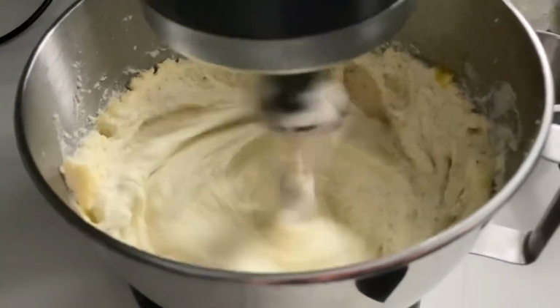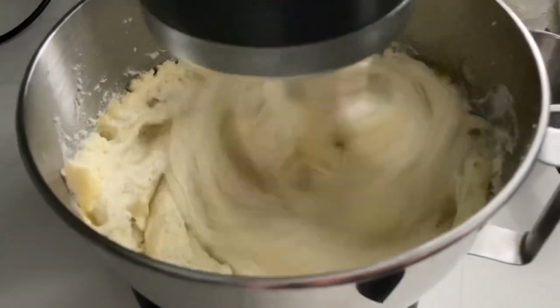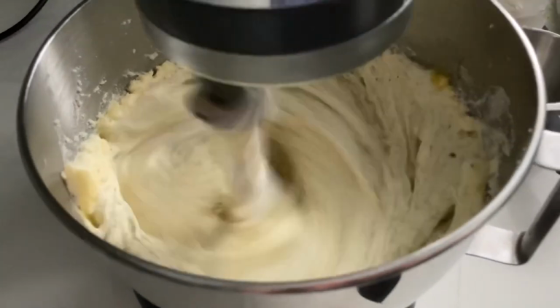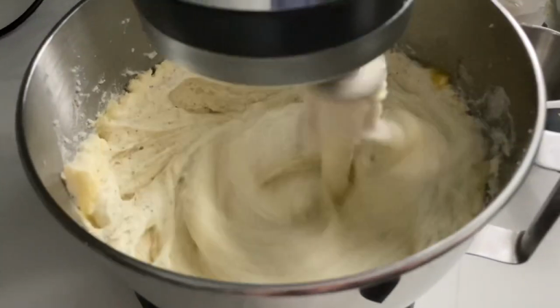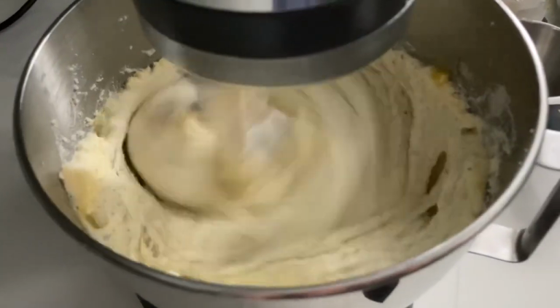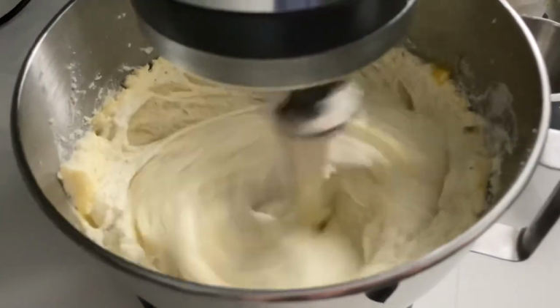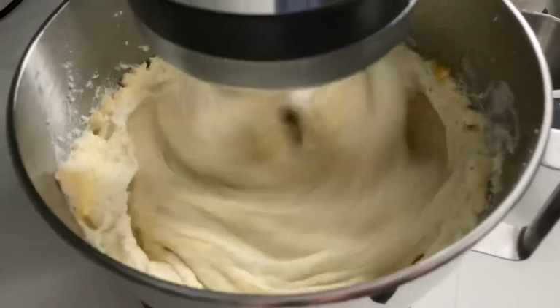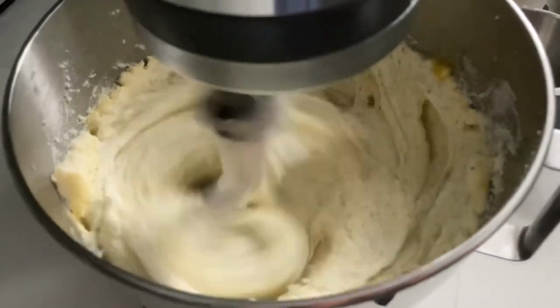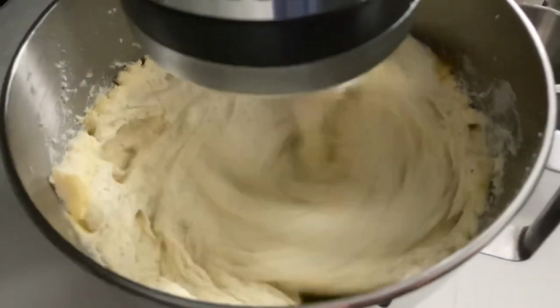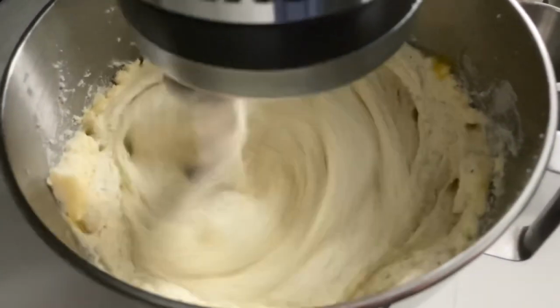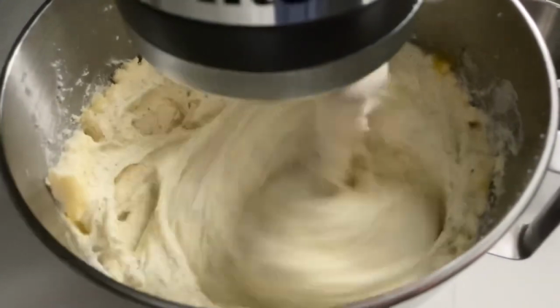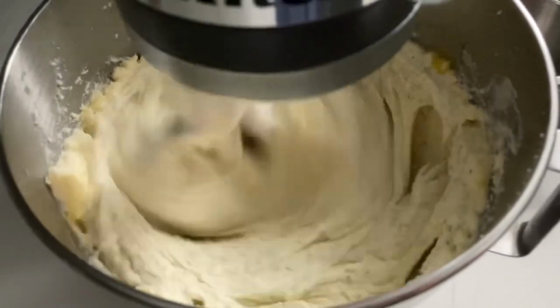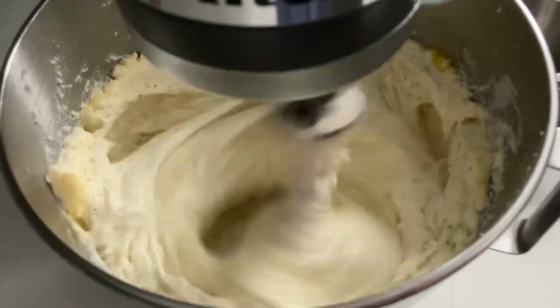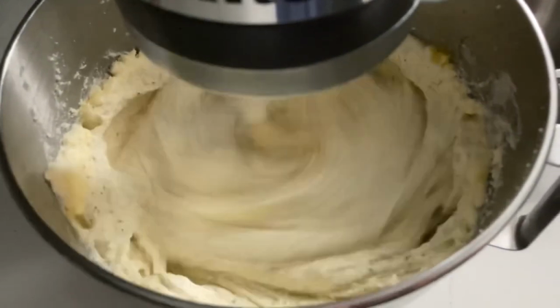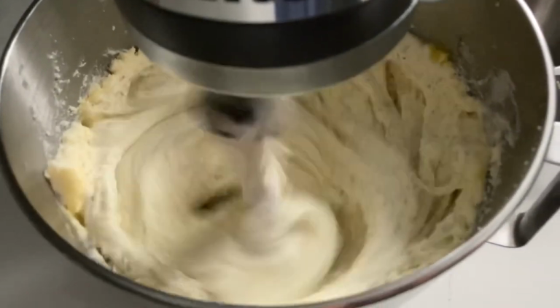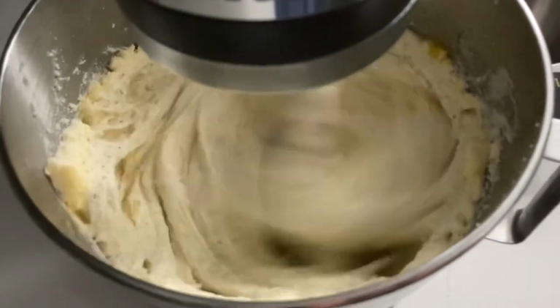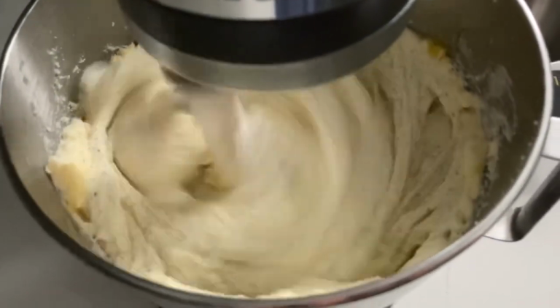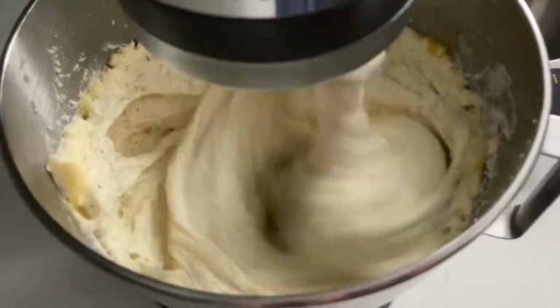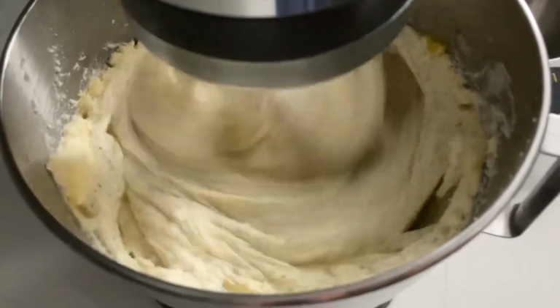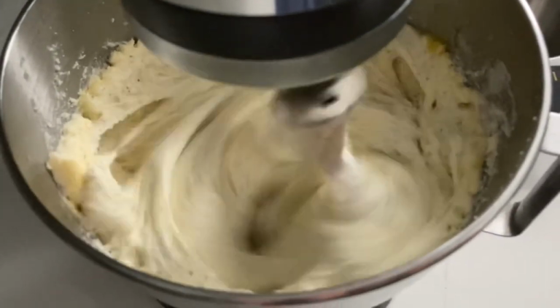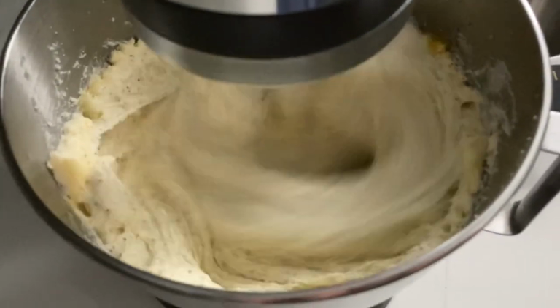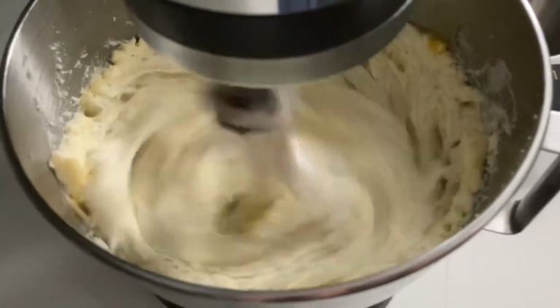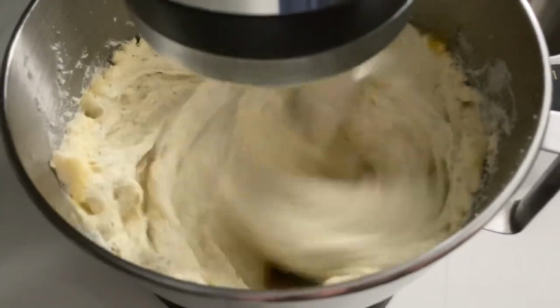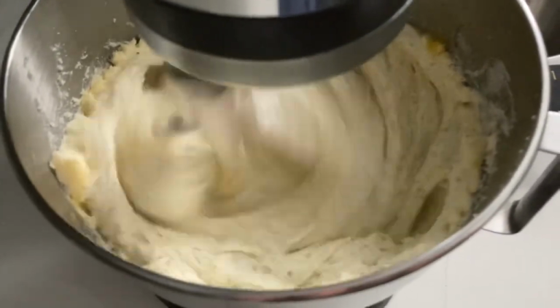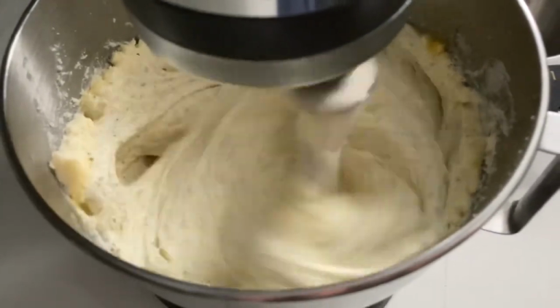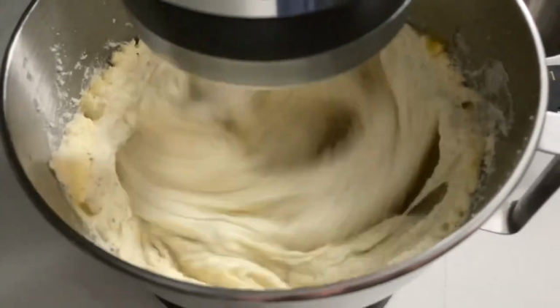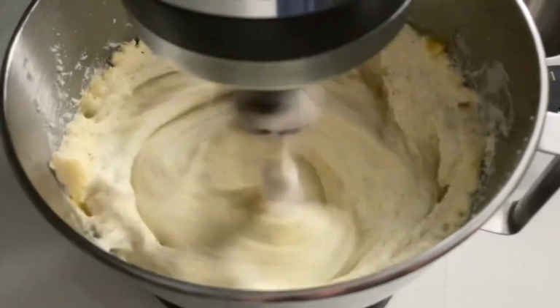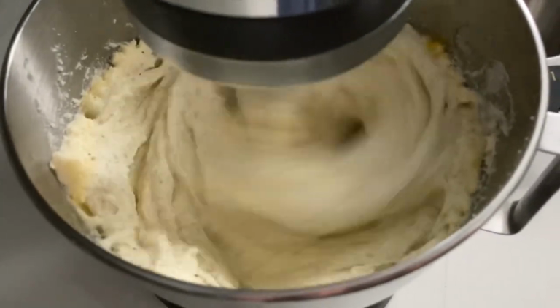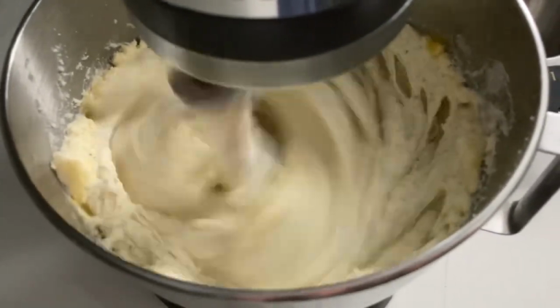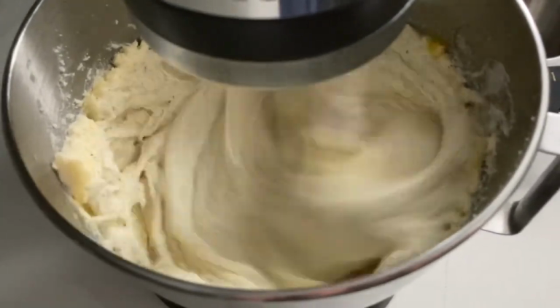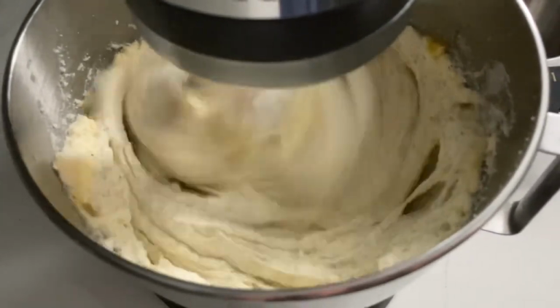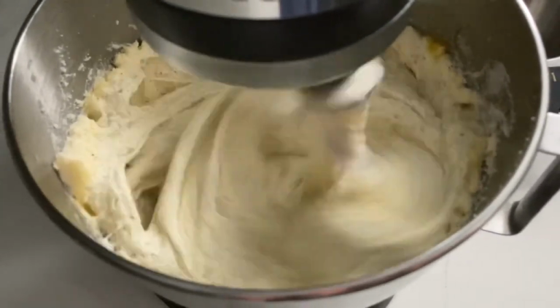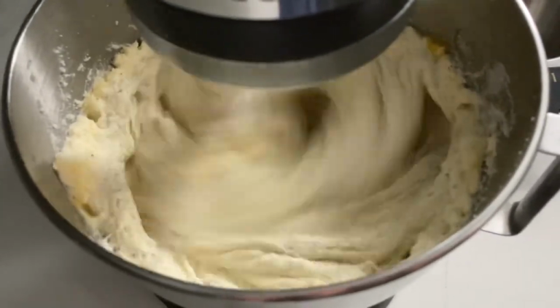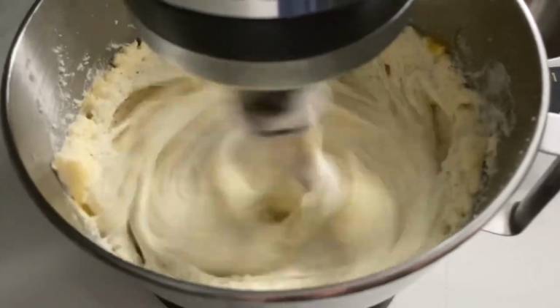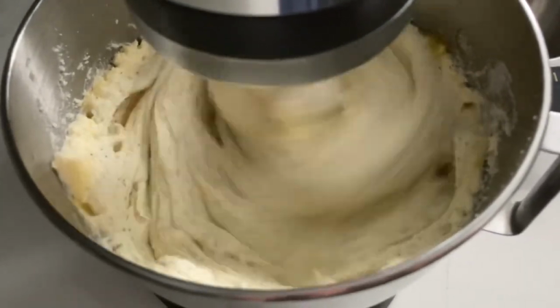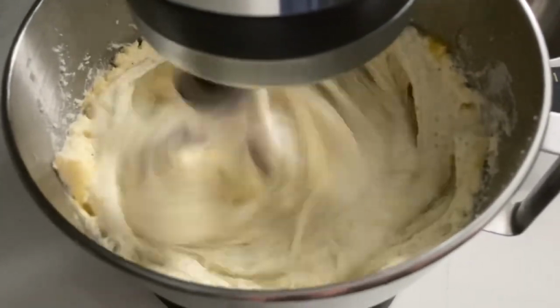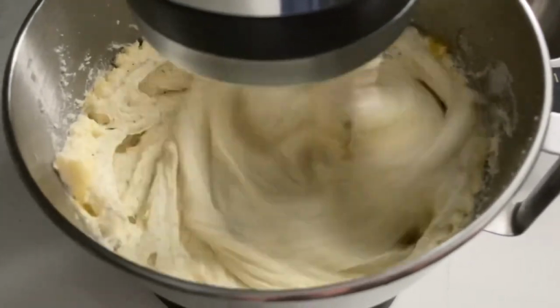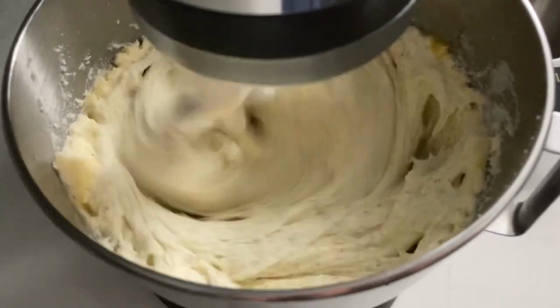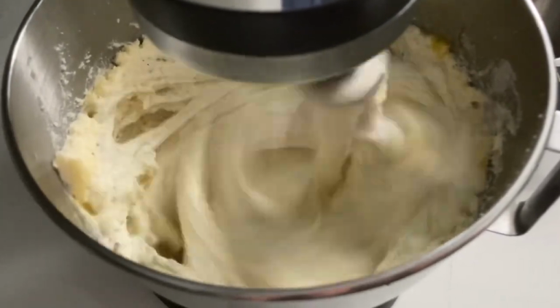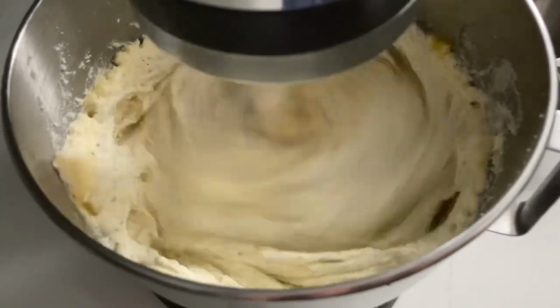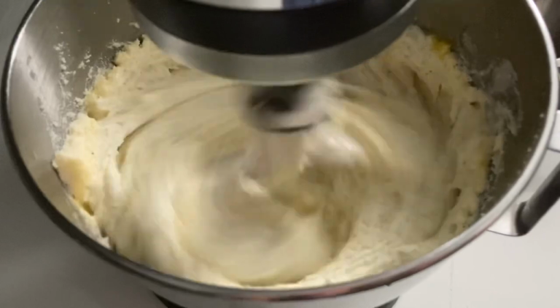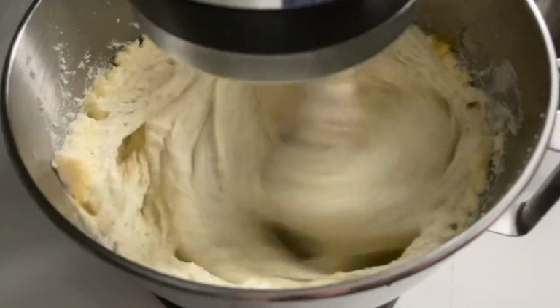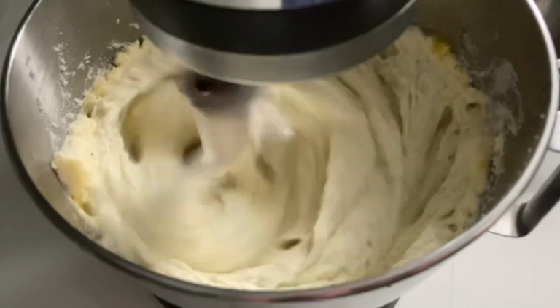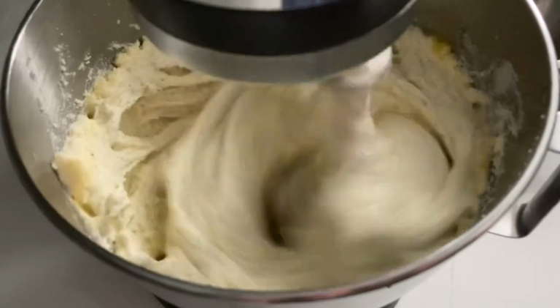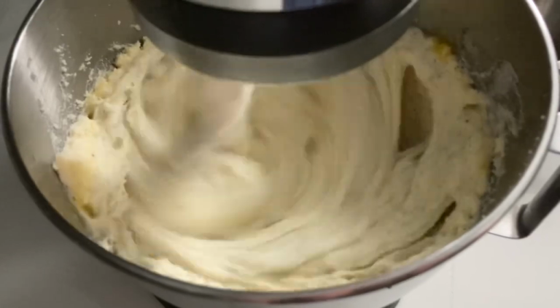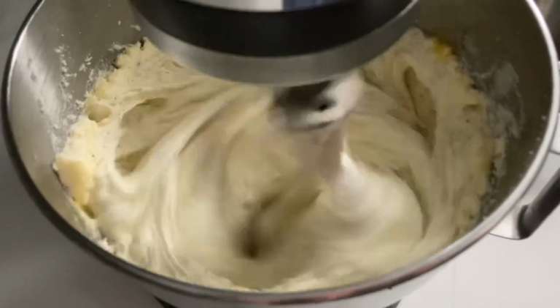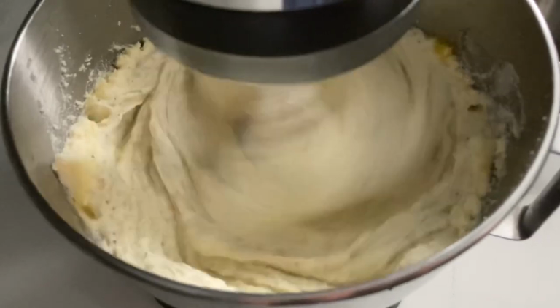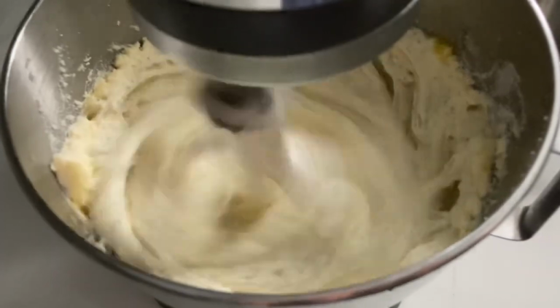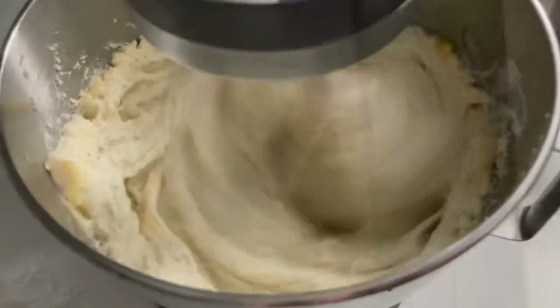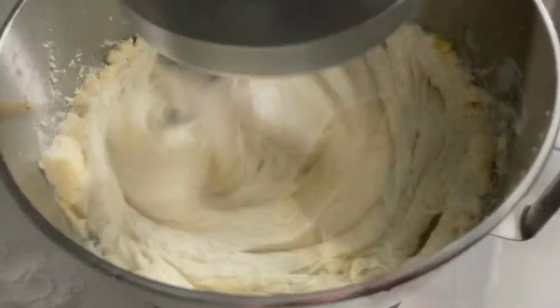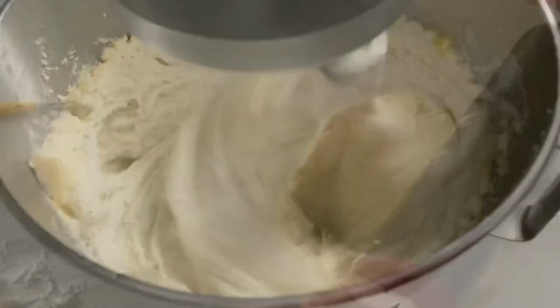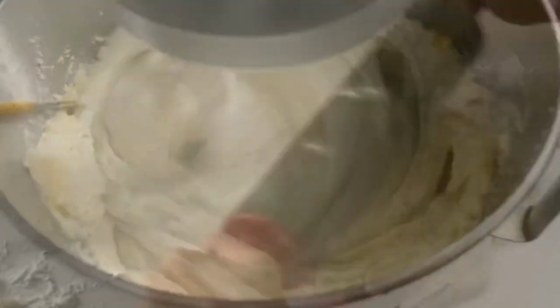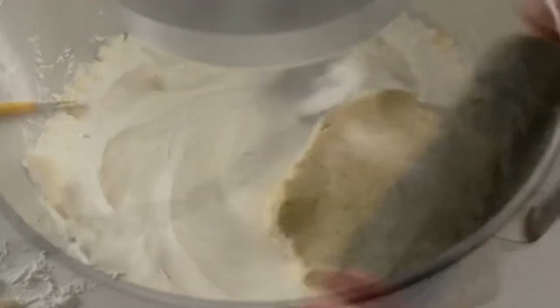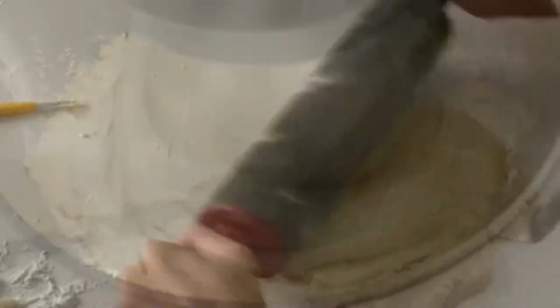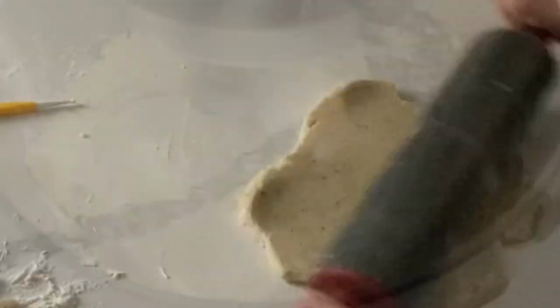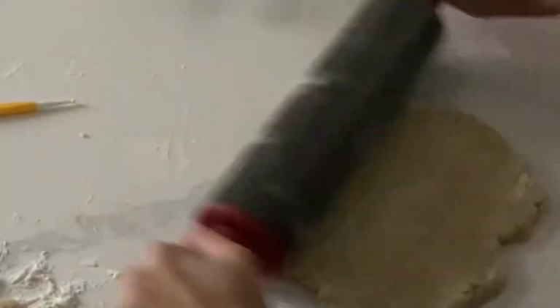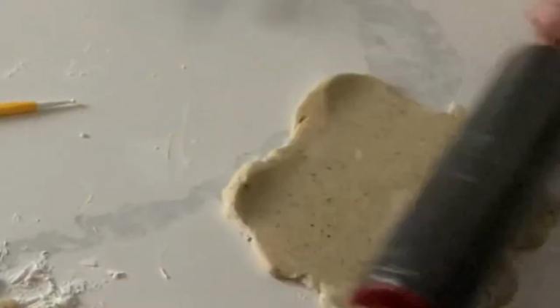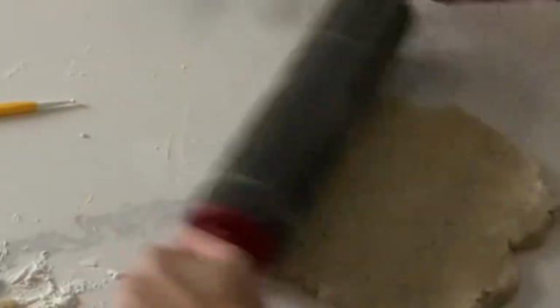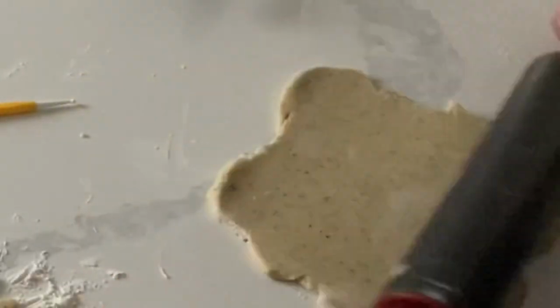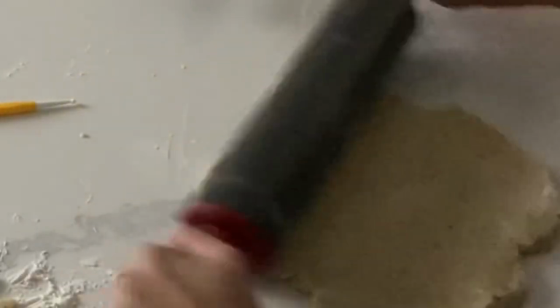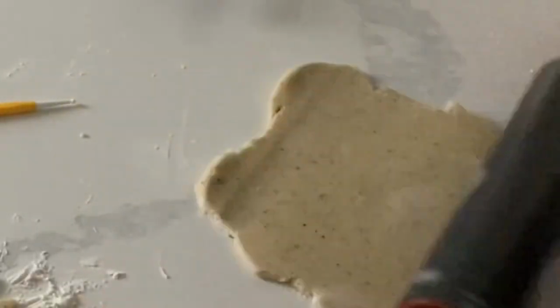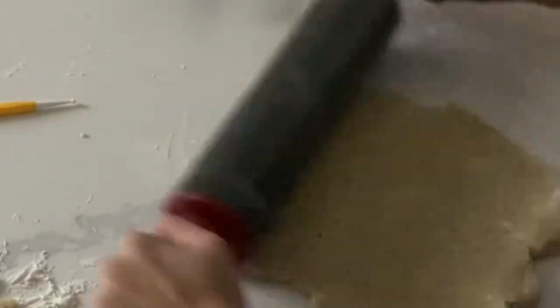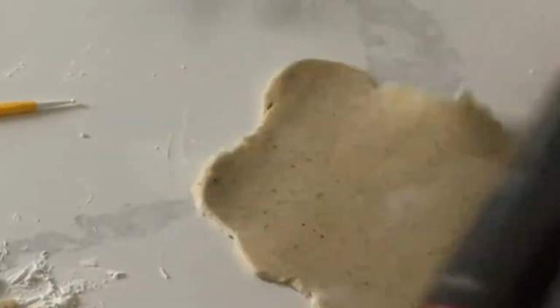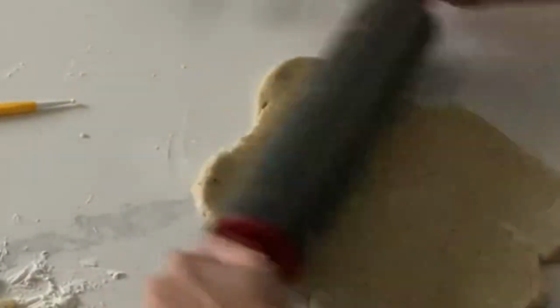Hi, it's Ashley from Sweet Dreams Bake Shop, and today I'm going to be using my Earl Grey cookie recipe in order to create these floral heart lace cookies.